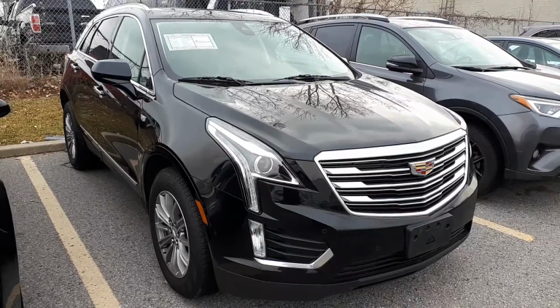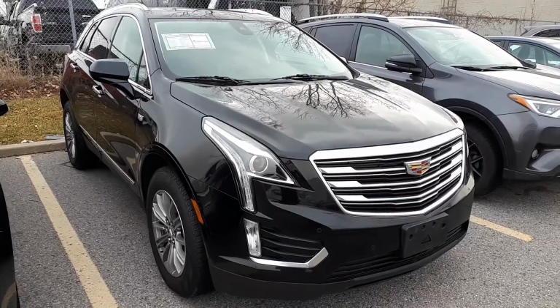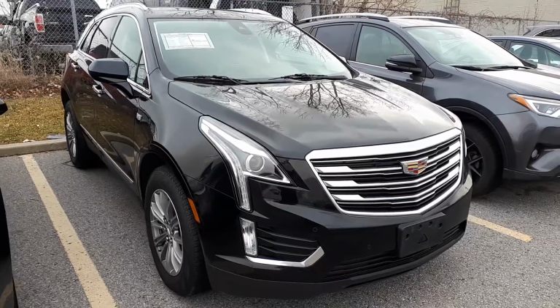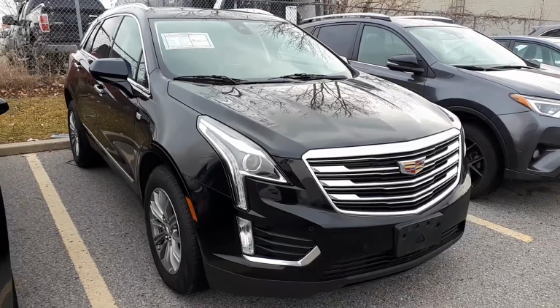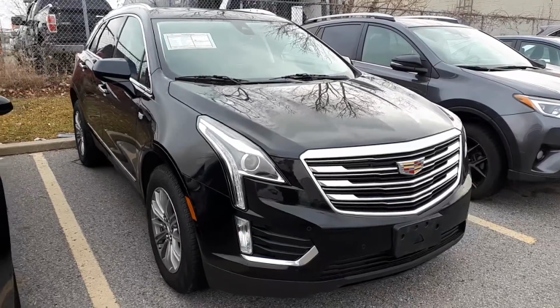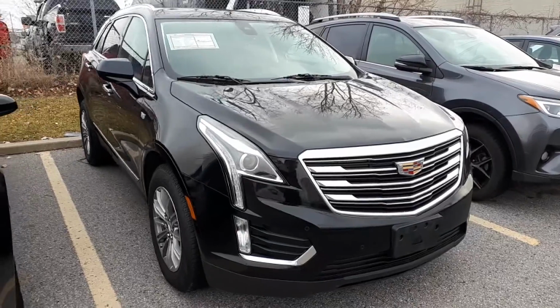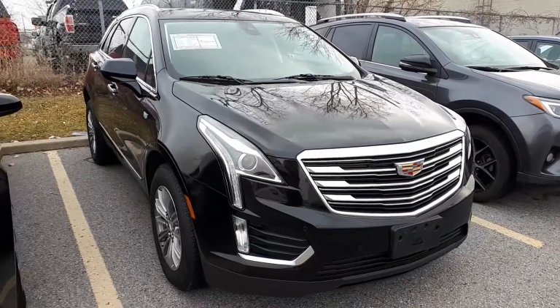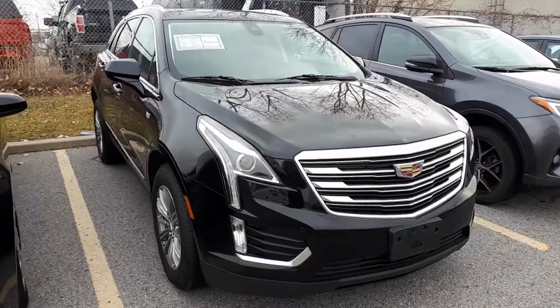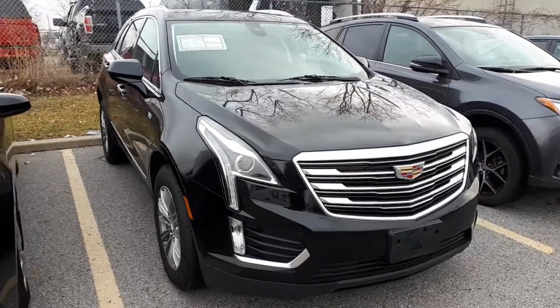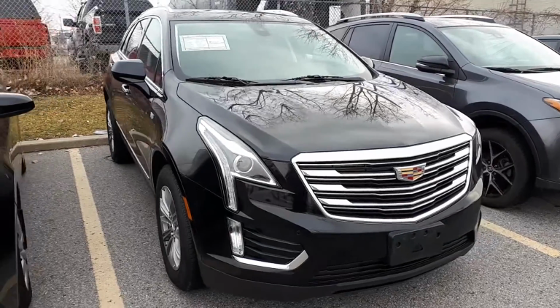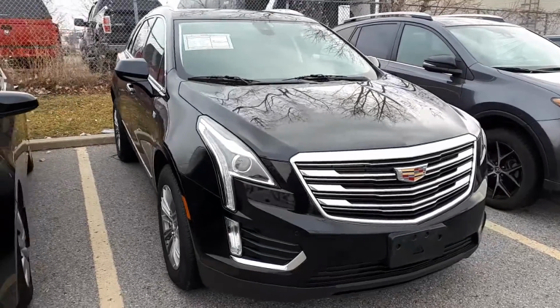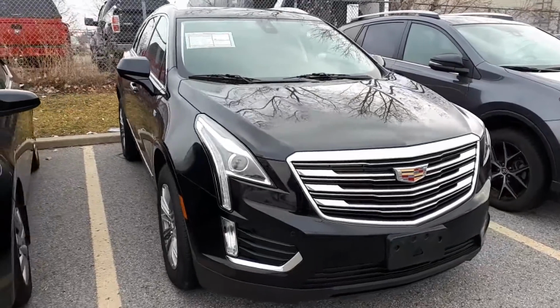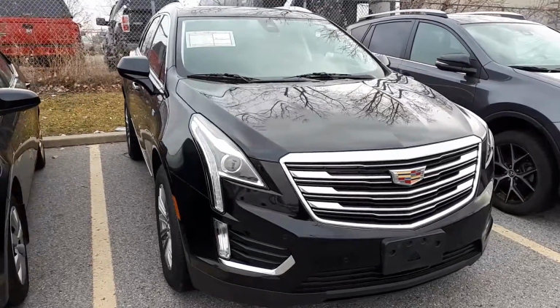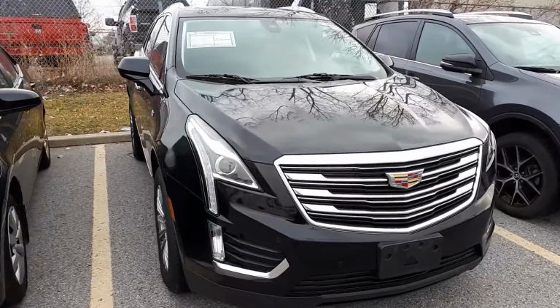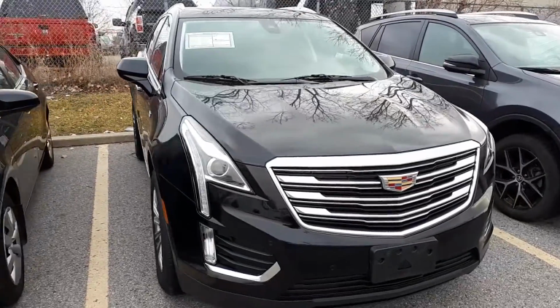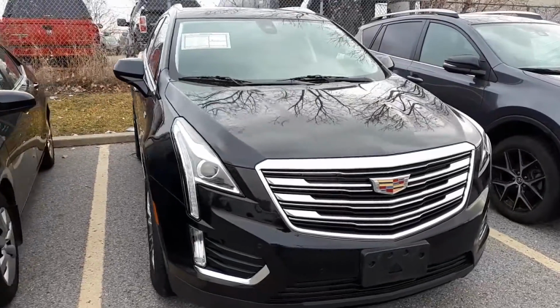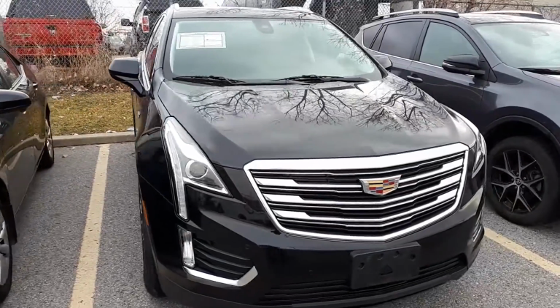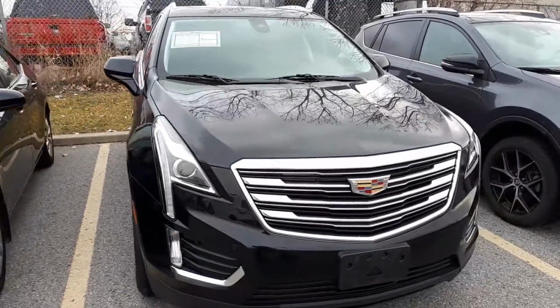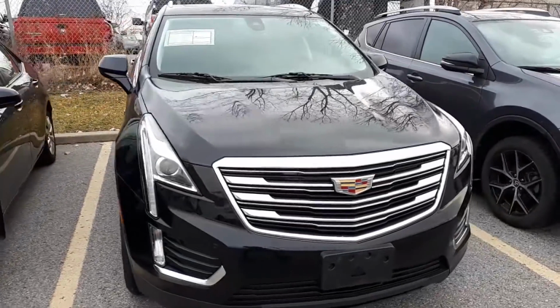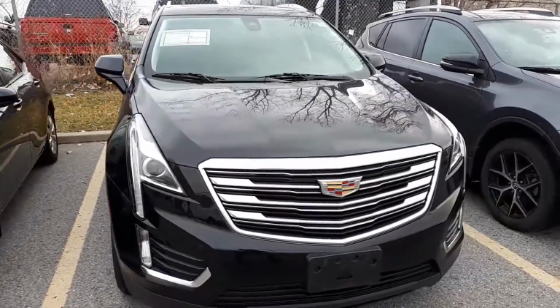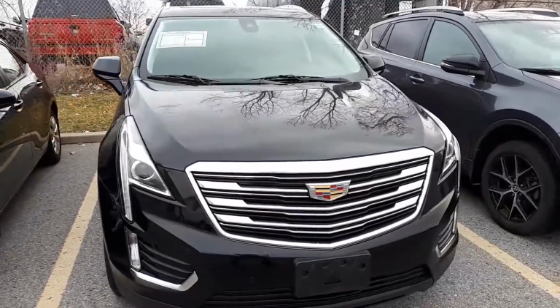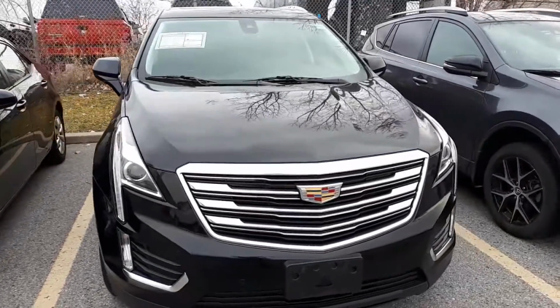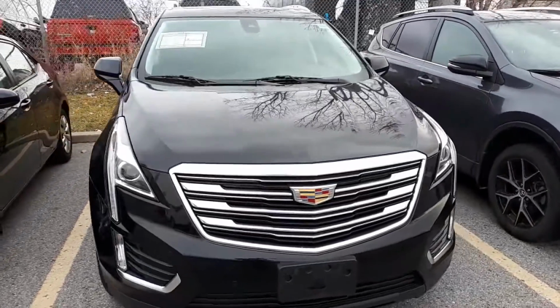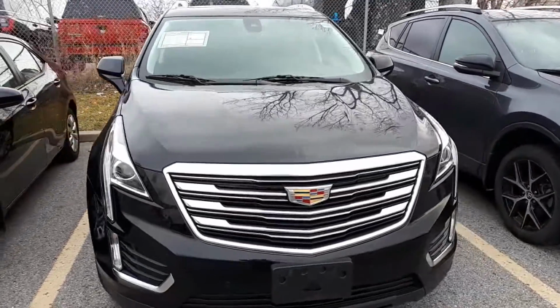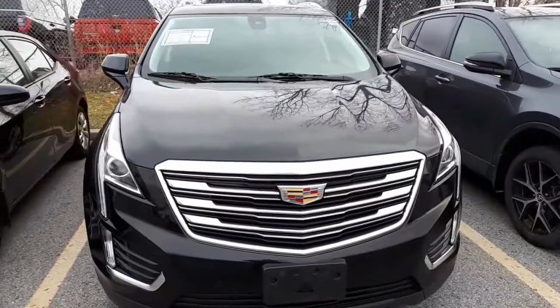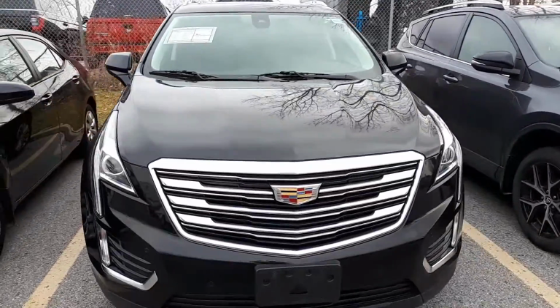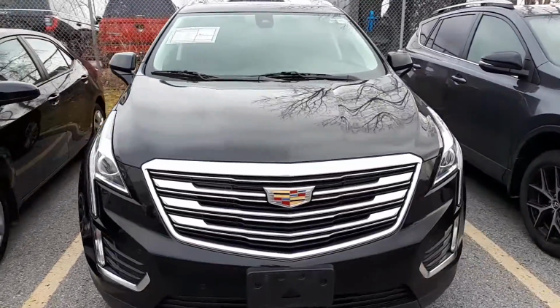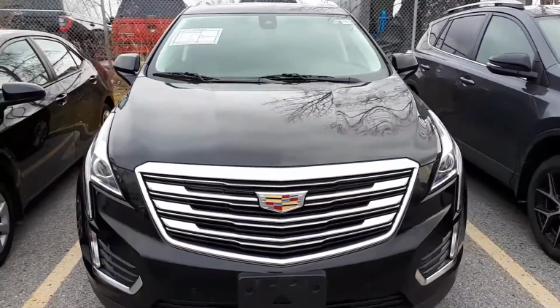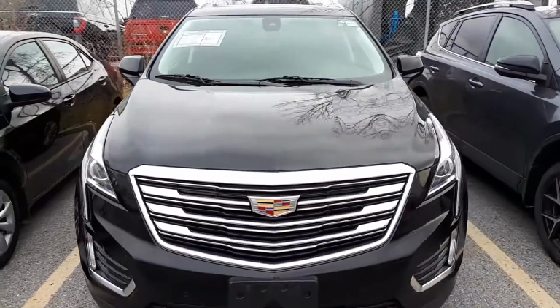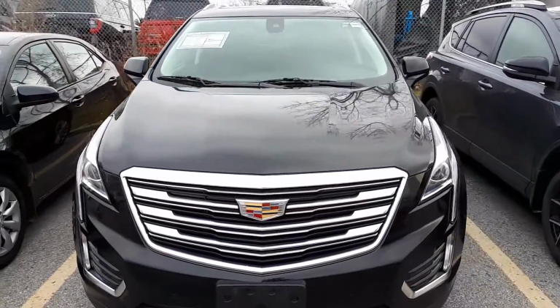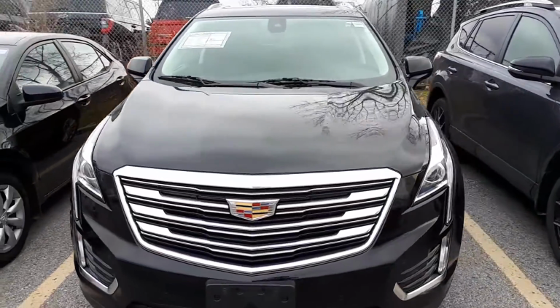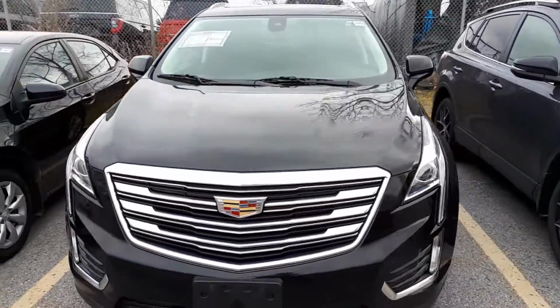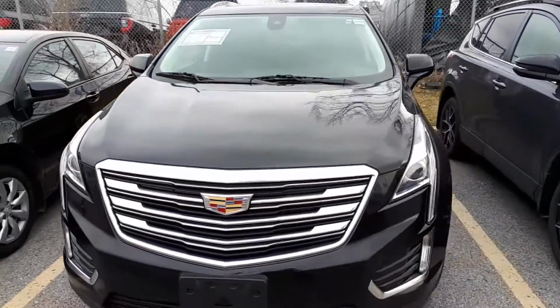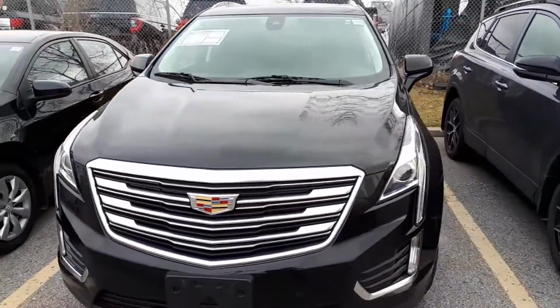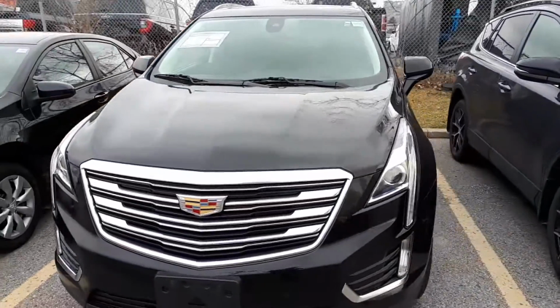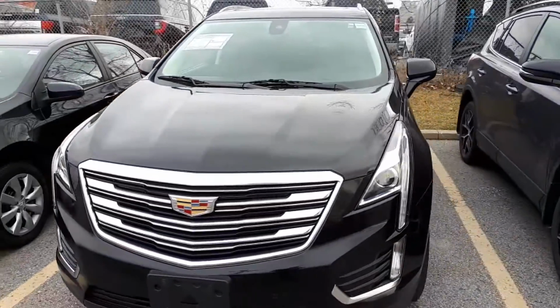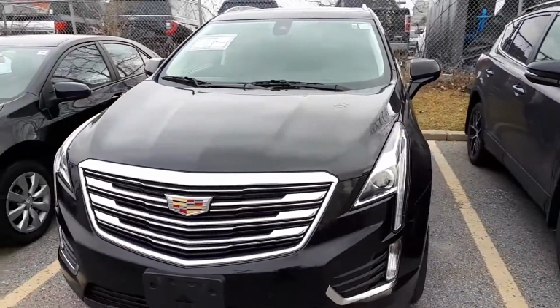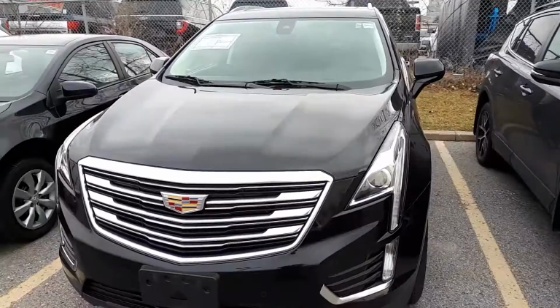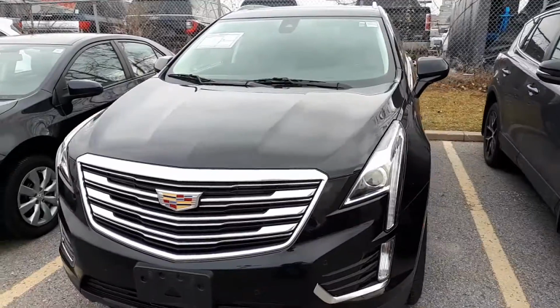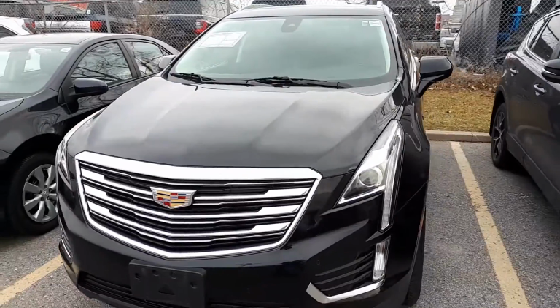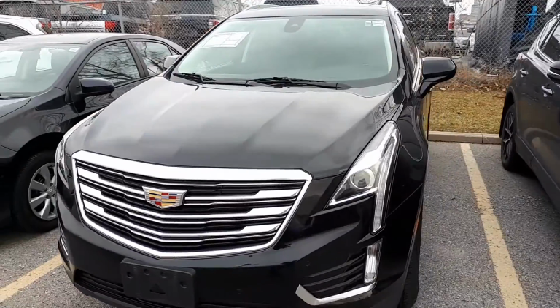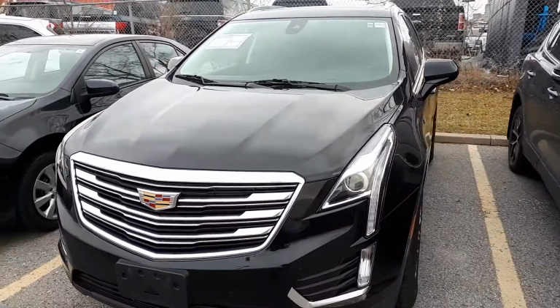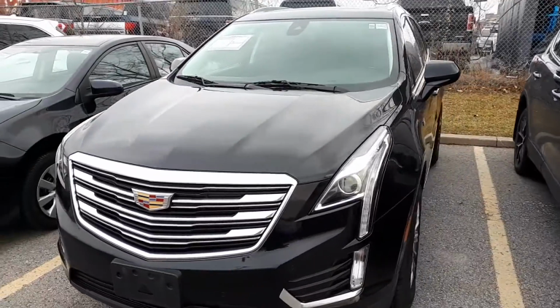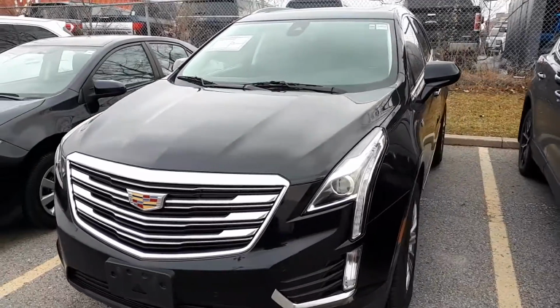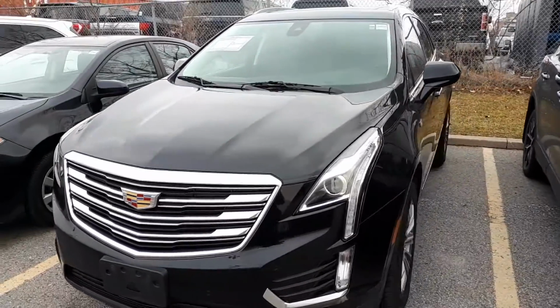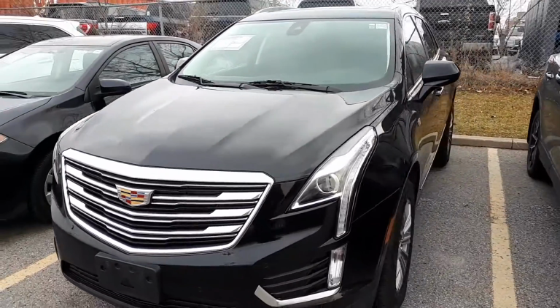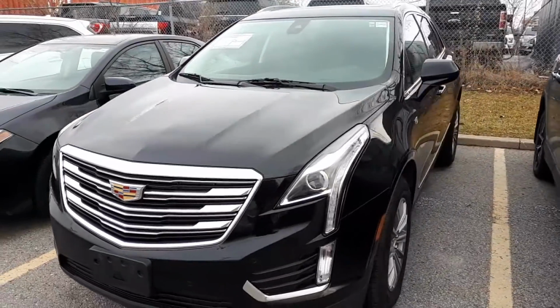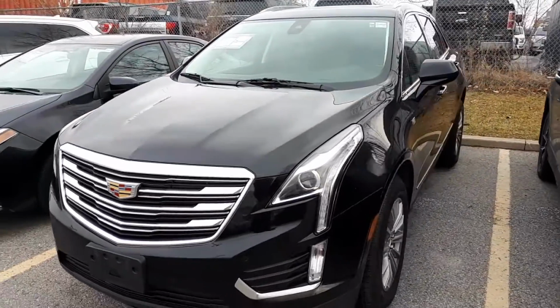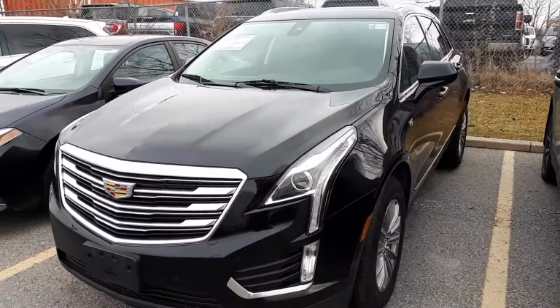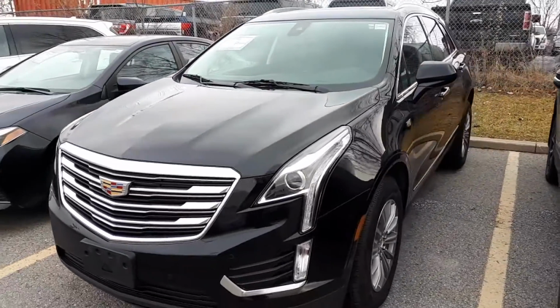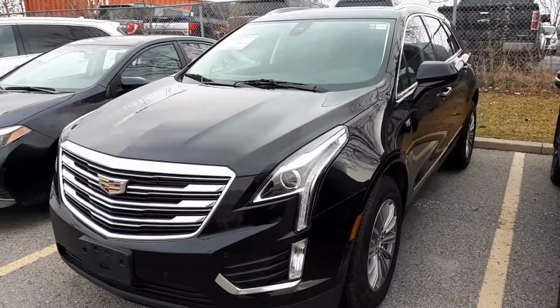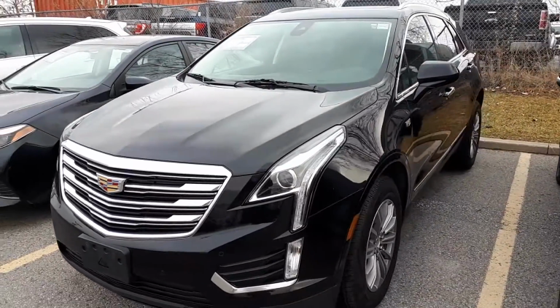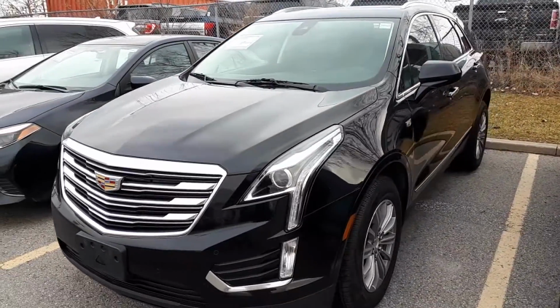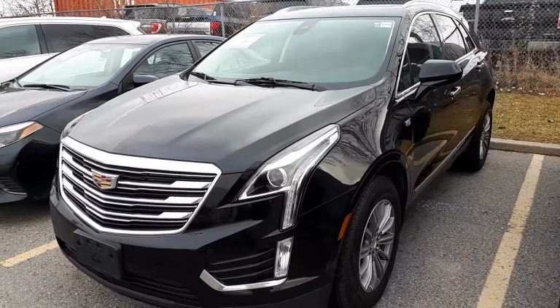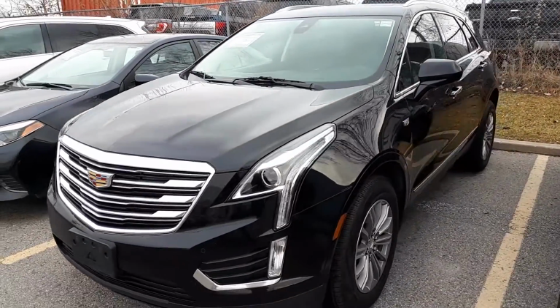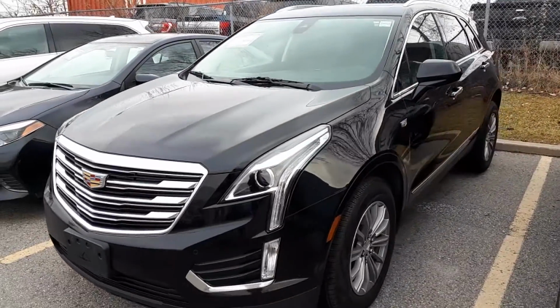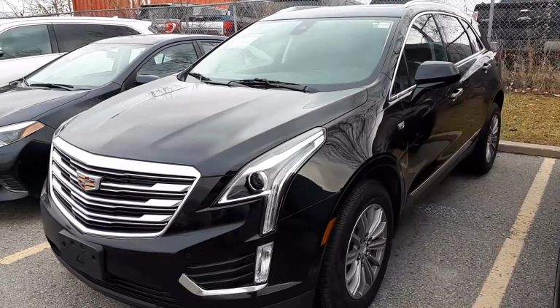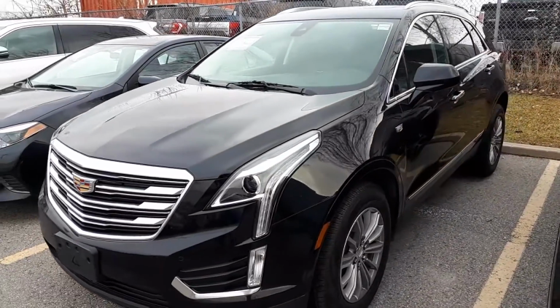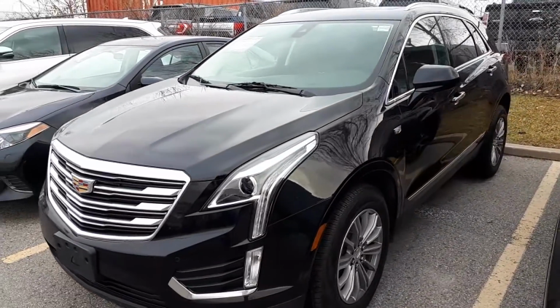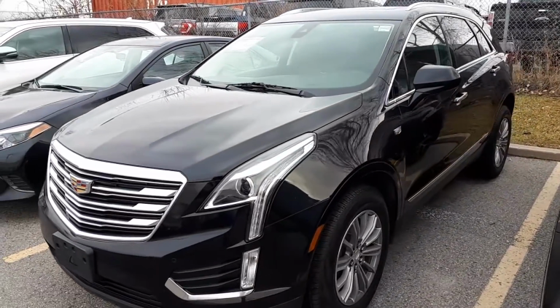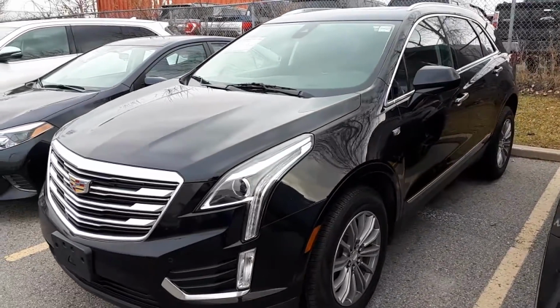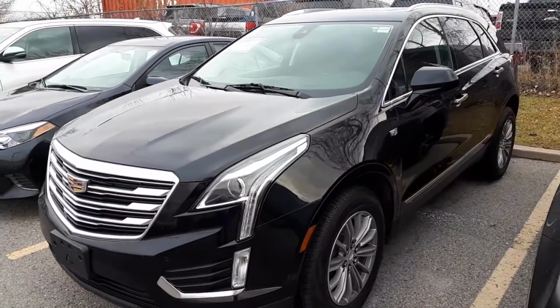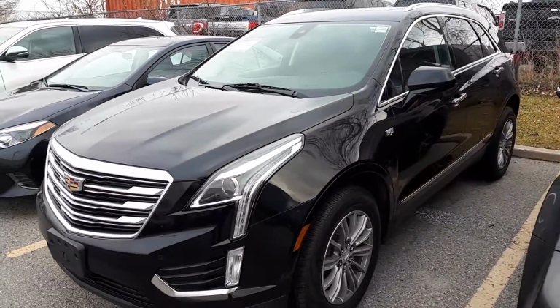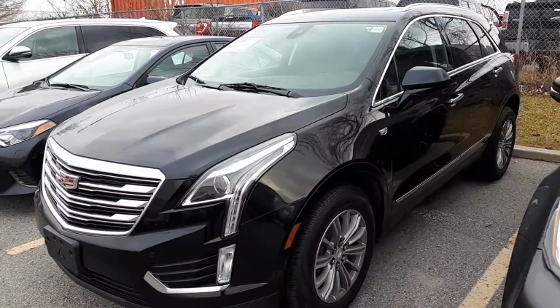Here at Bermel Toyota we have a DriveShield certified 2017 Cadillac XT5 Luxury.